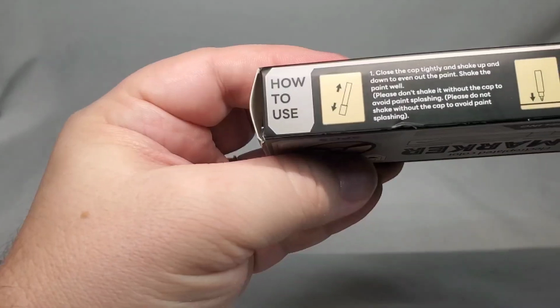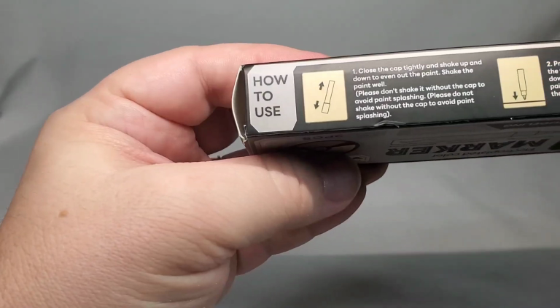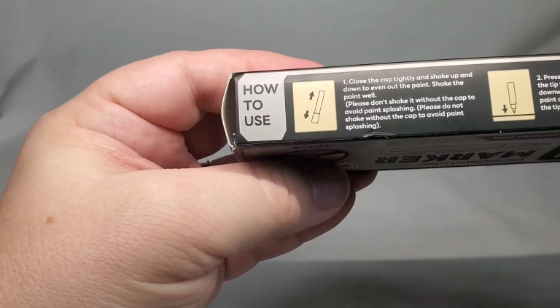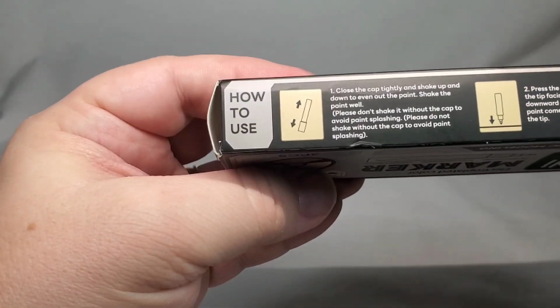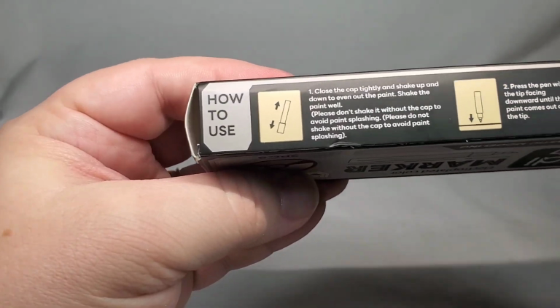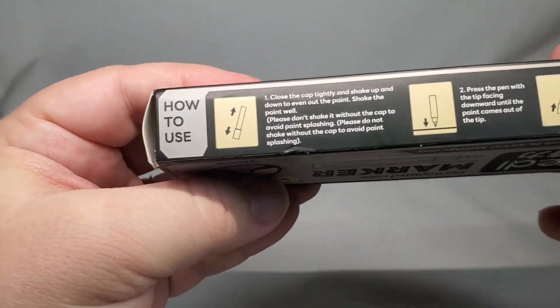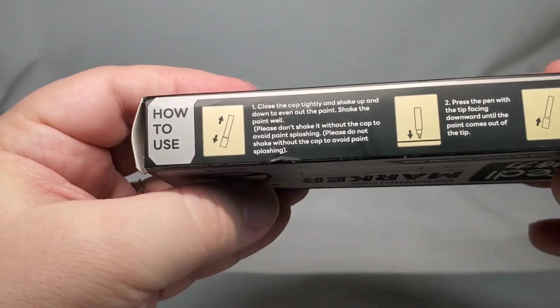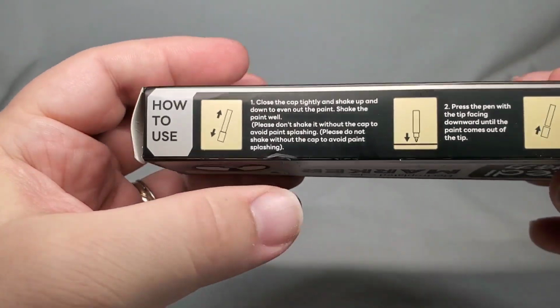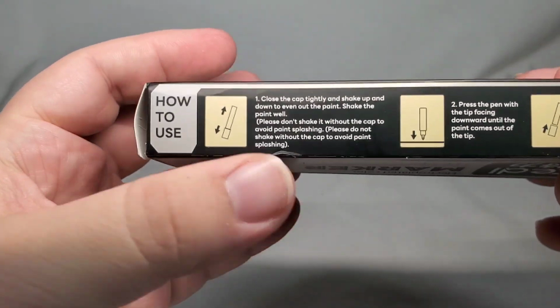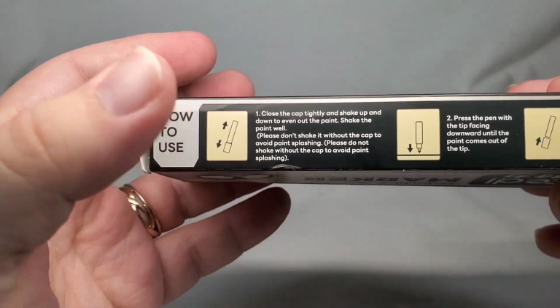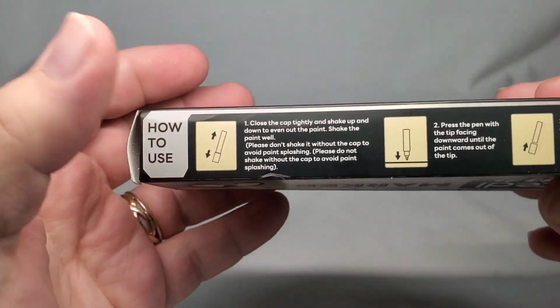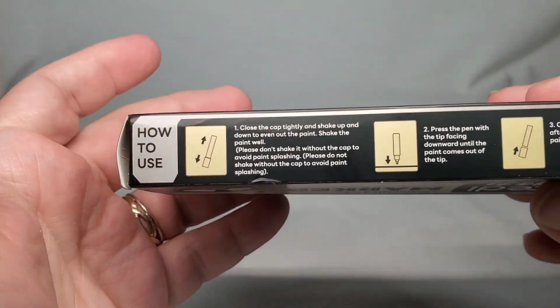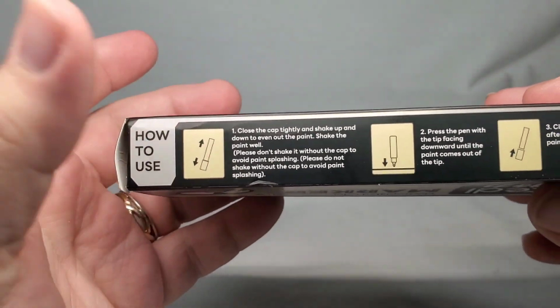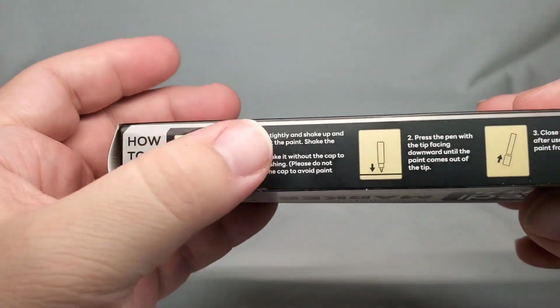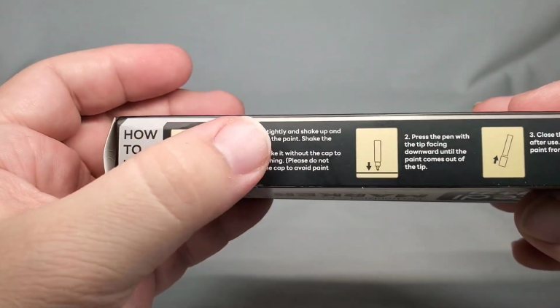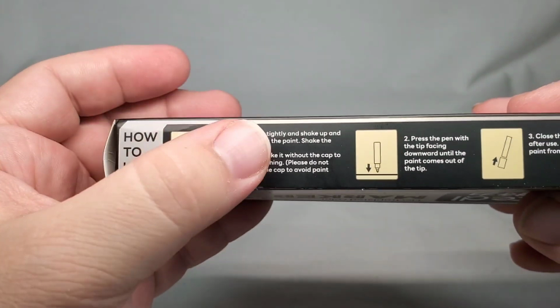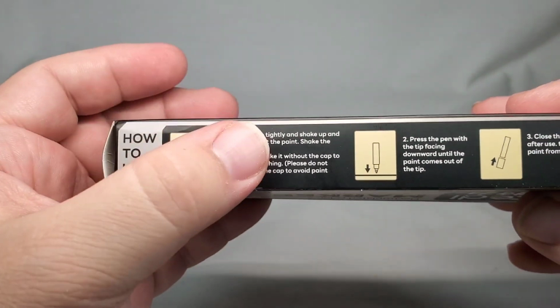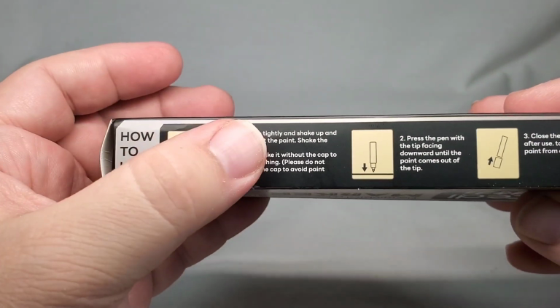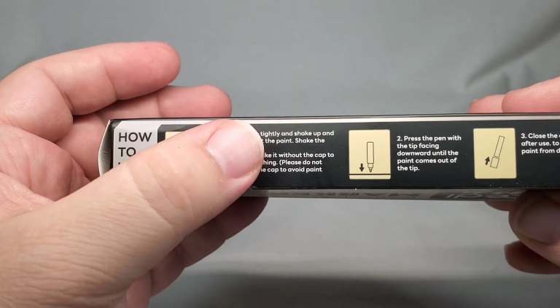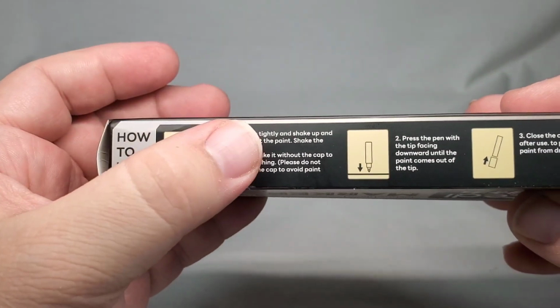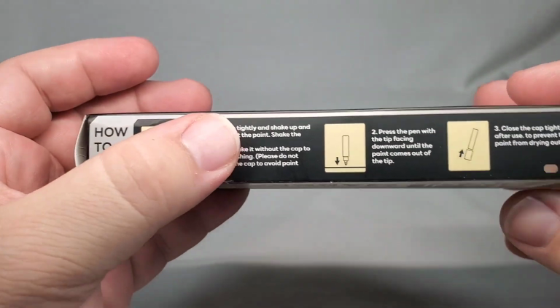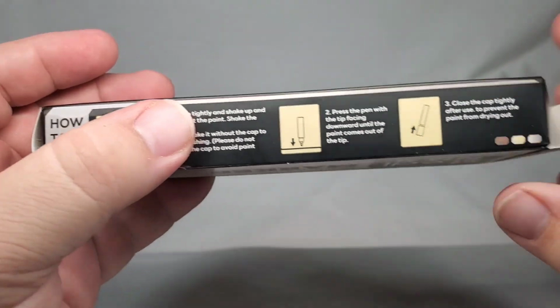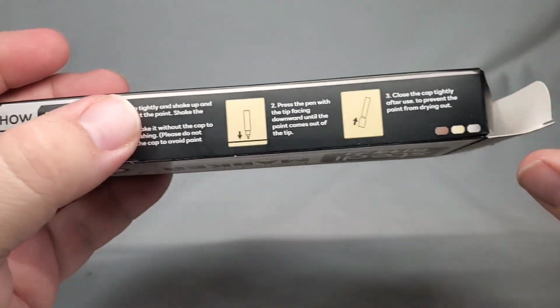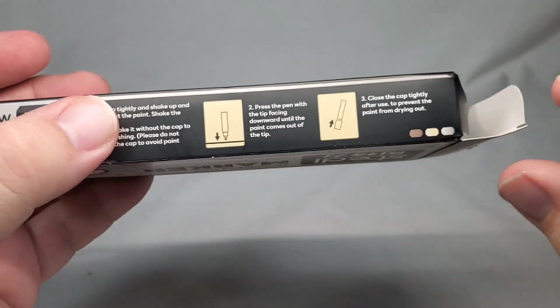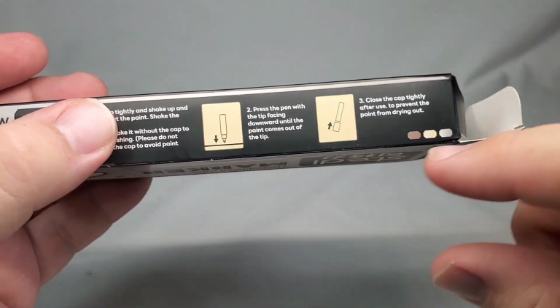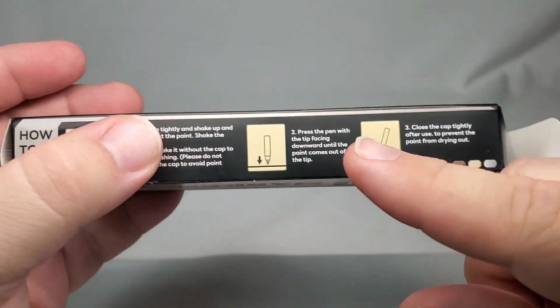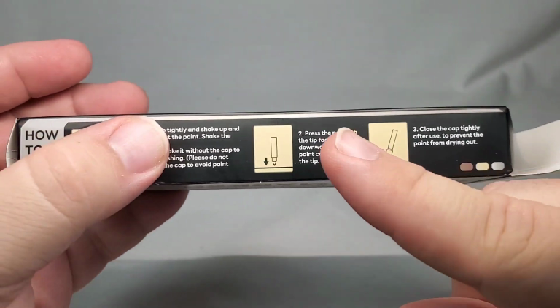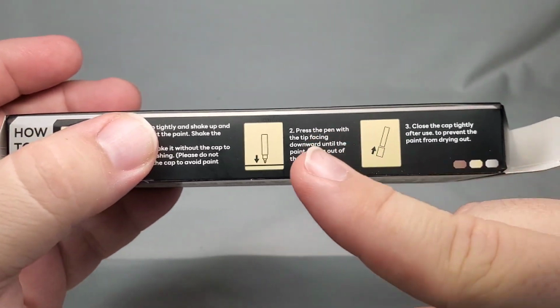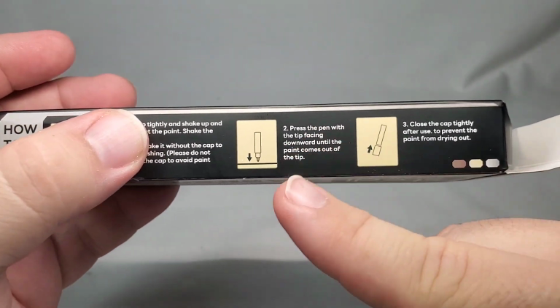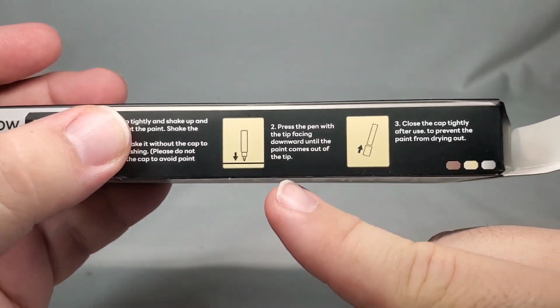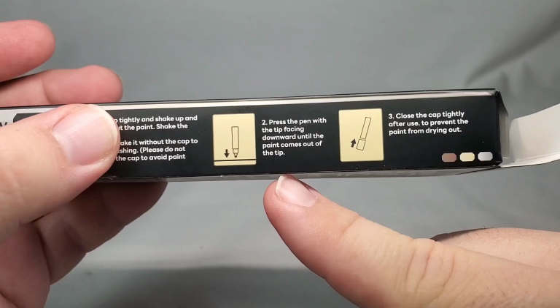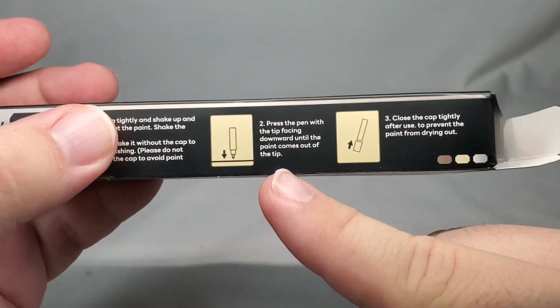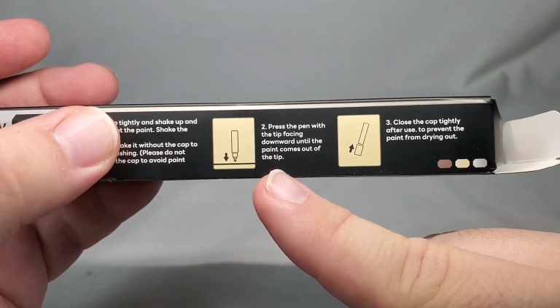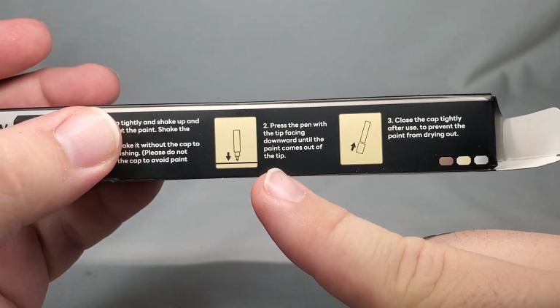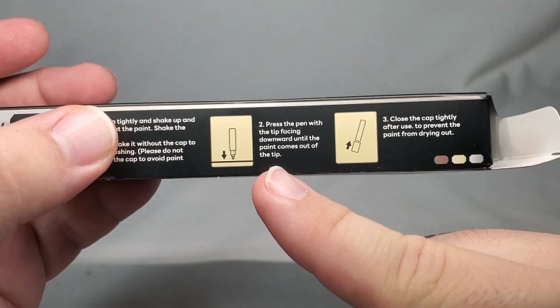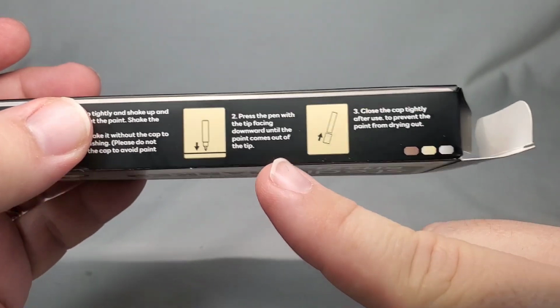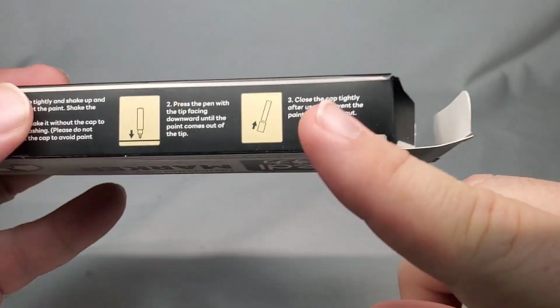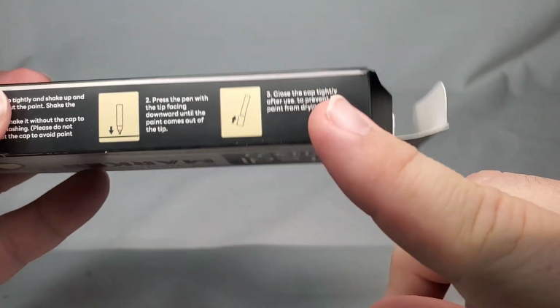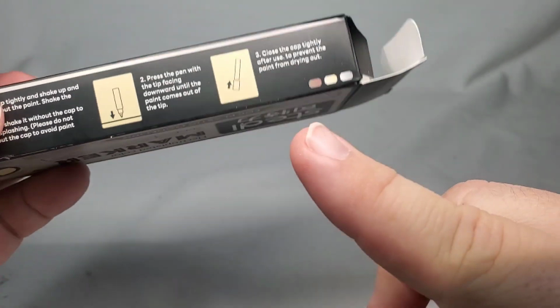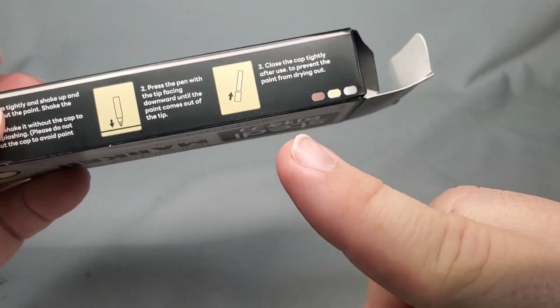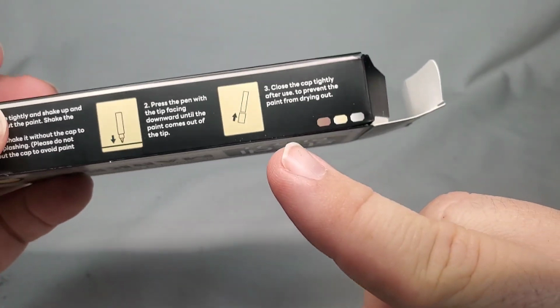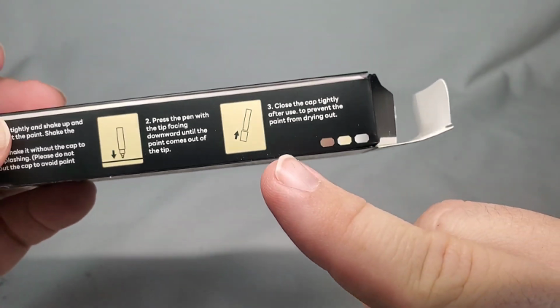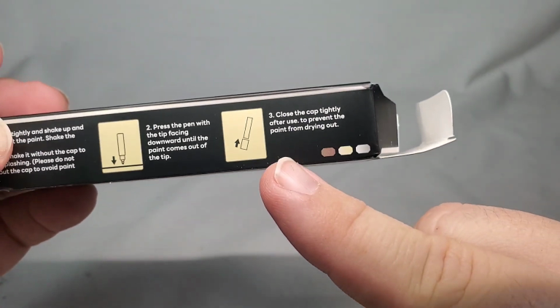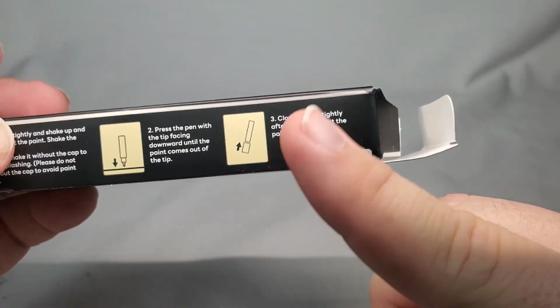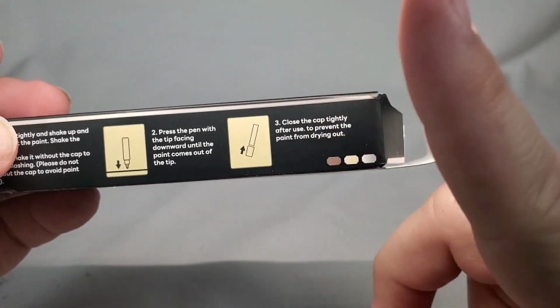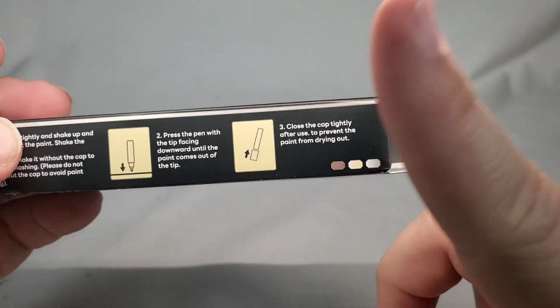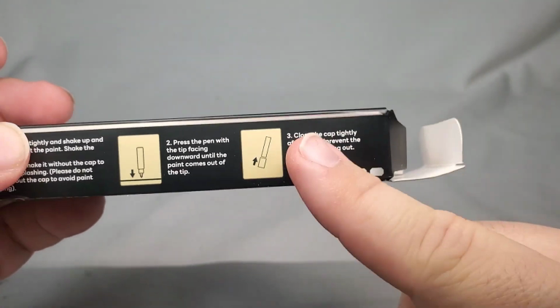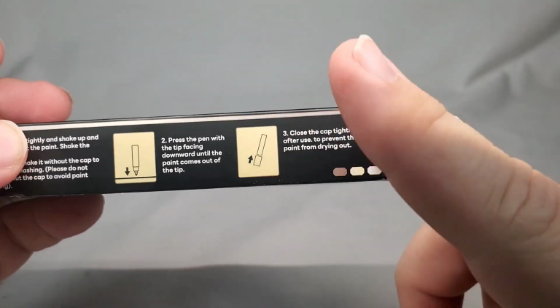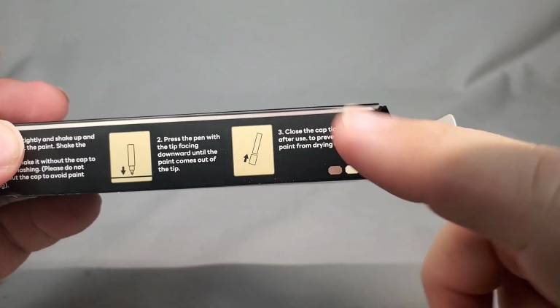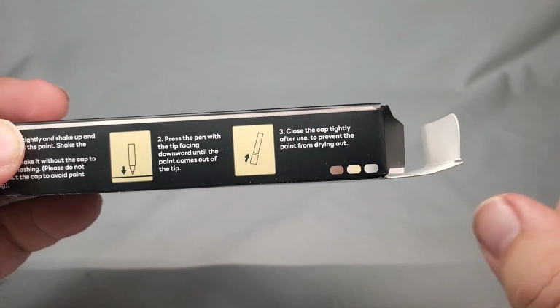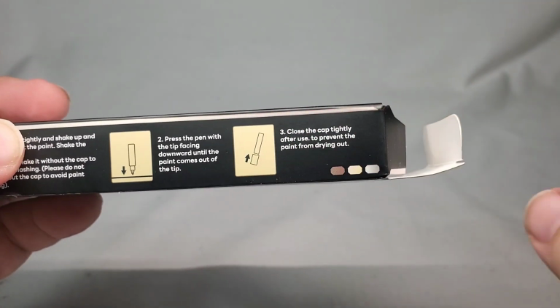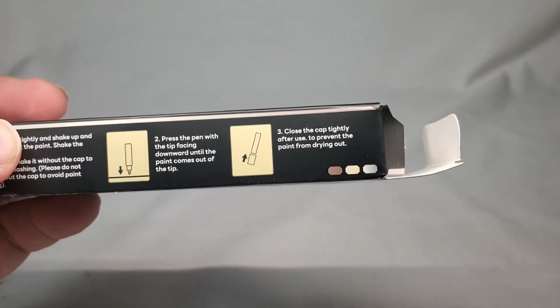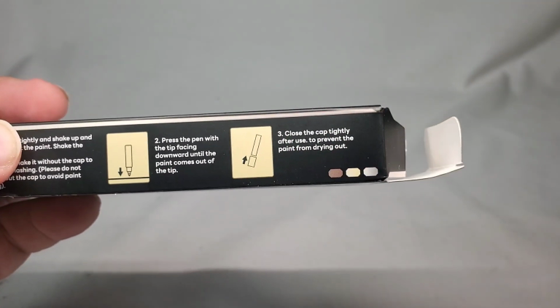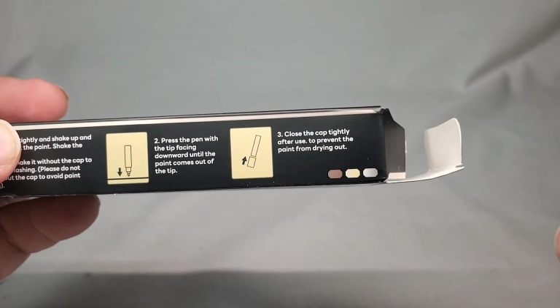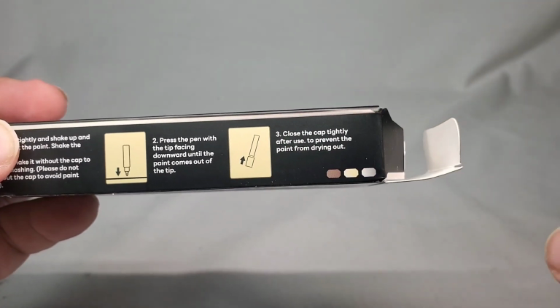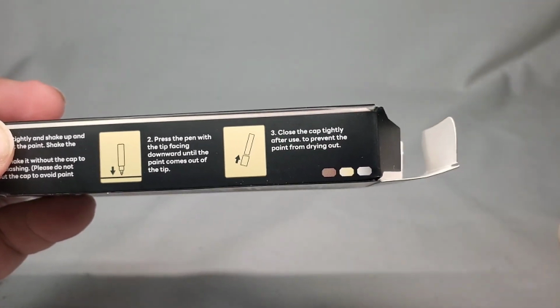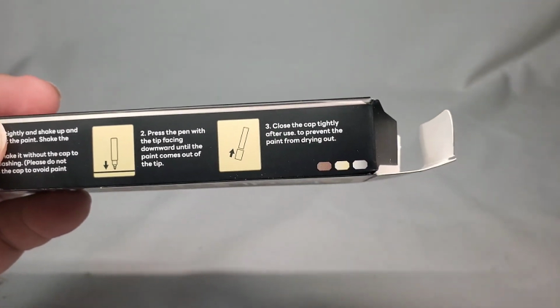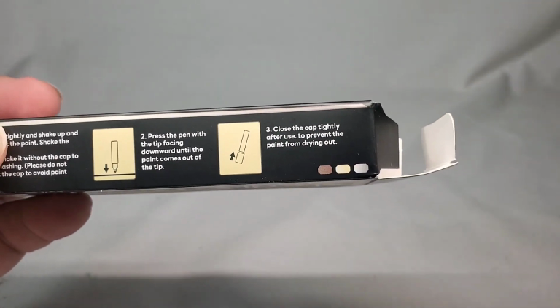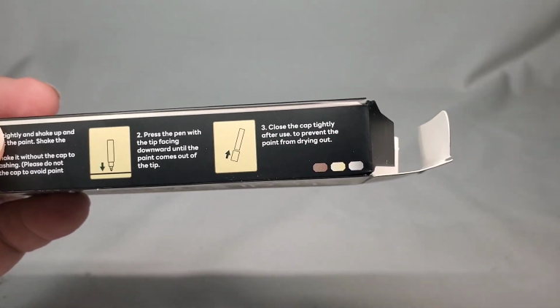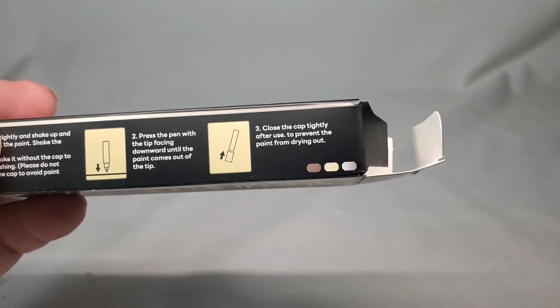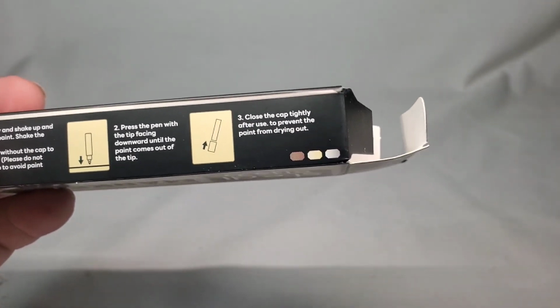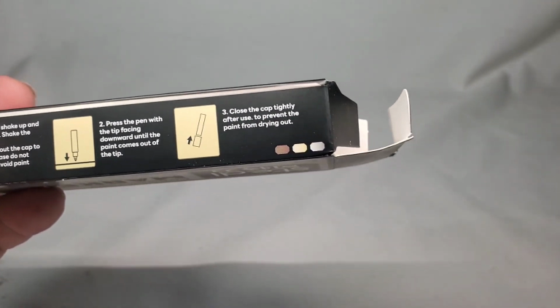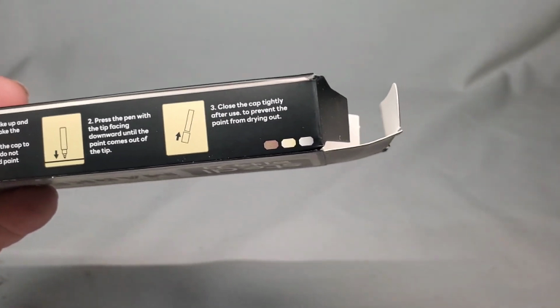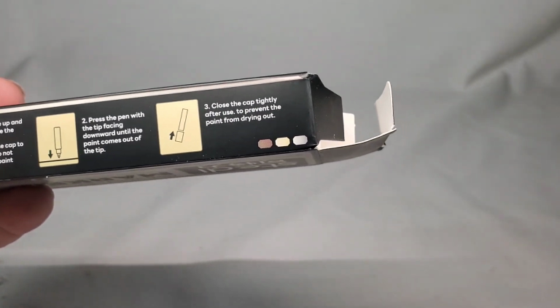So like Gundam markers, we're going to want to shake these up pretty good, press down on the nib, and then keep them closed when not in use.